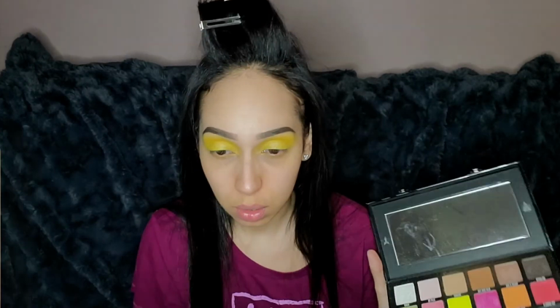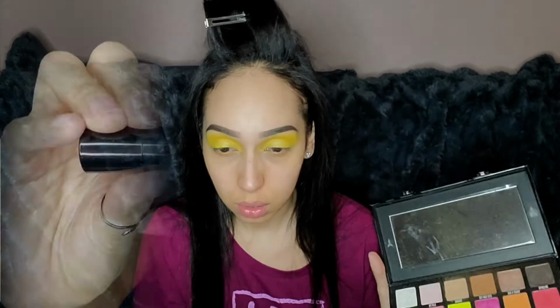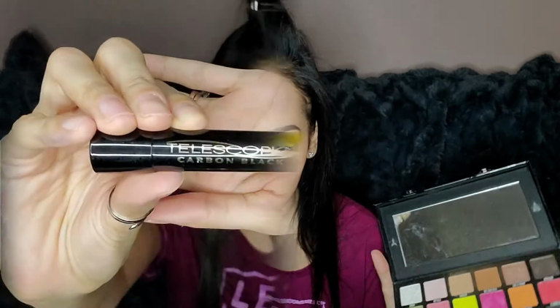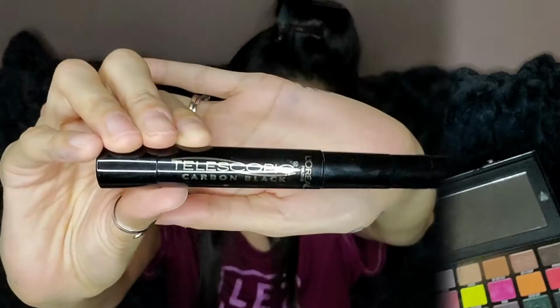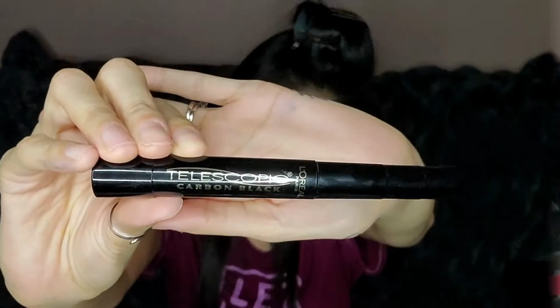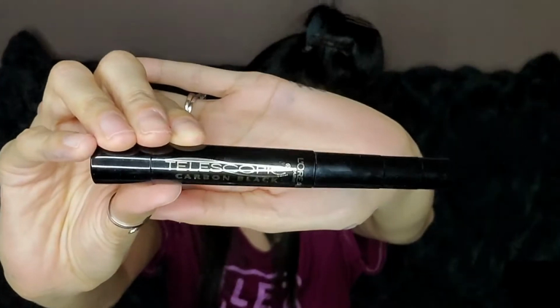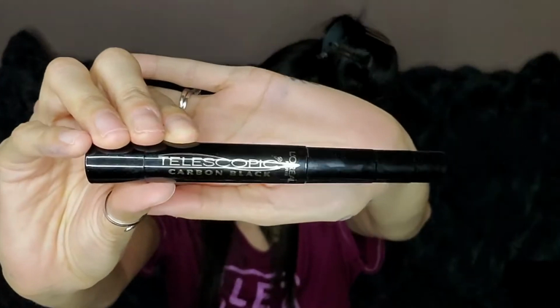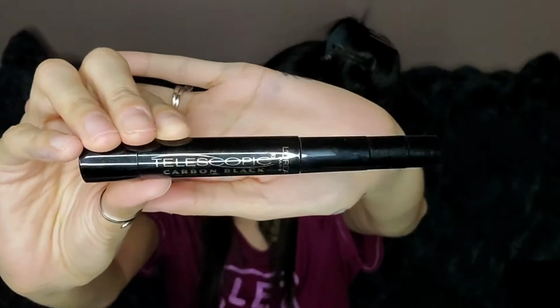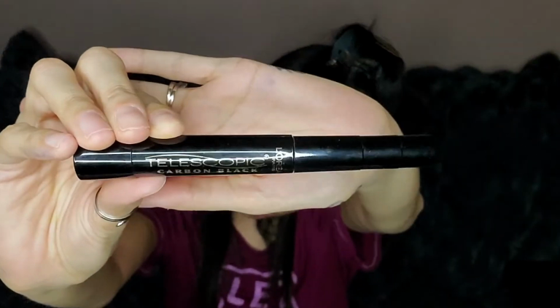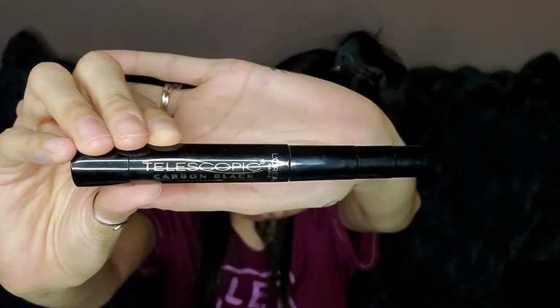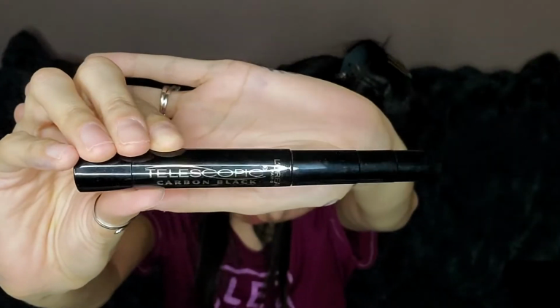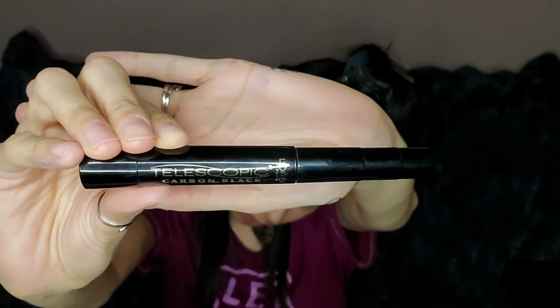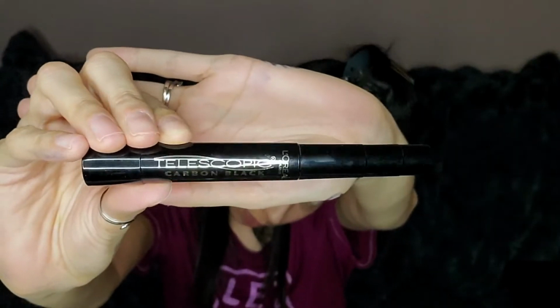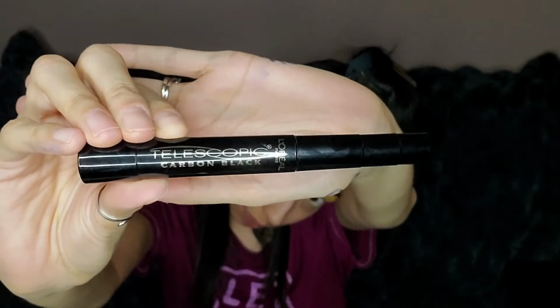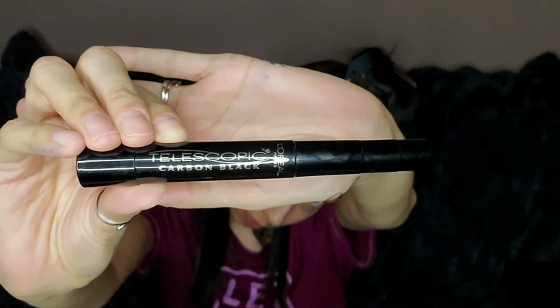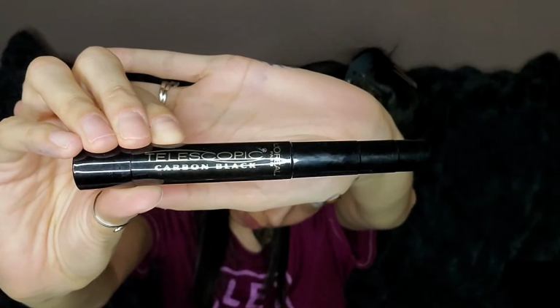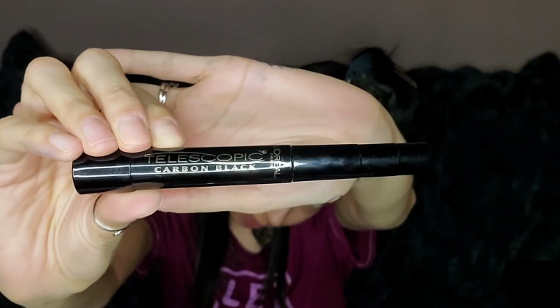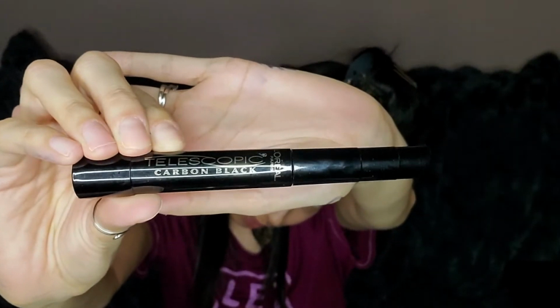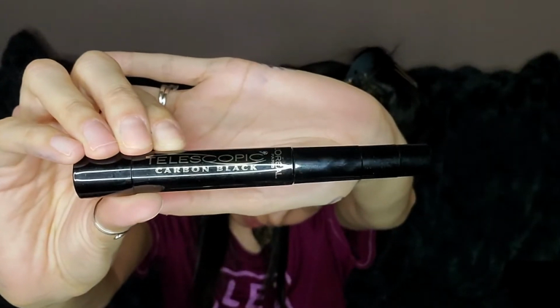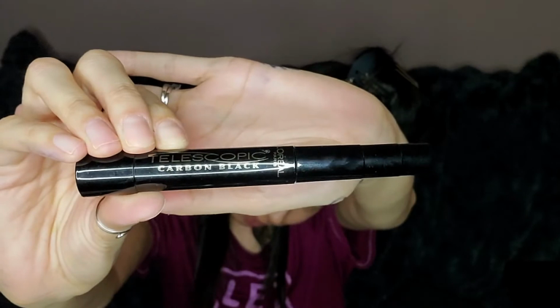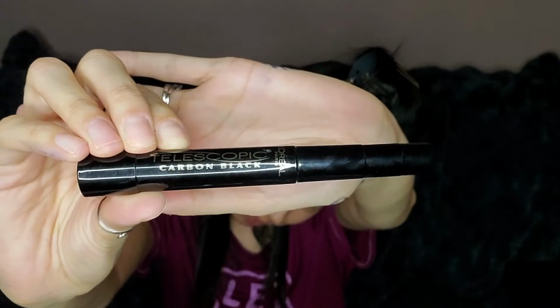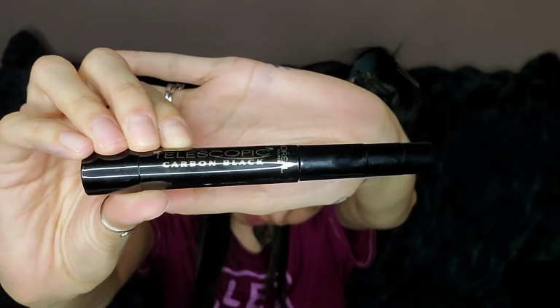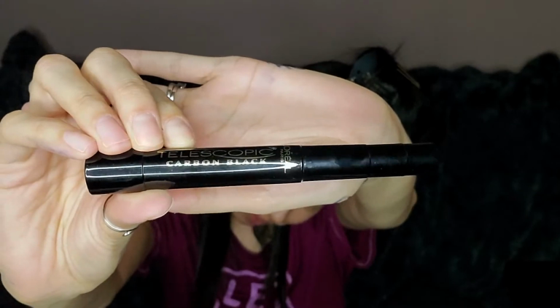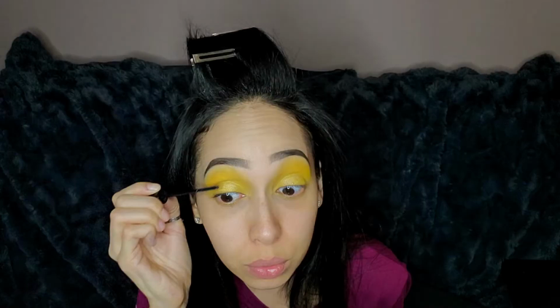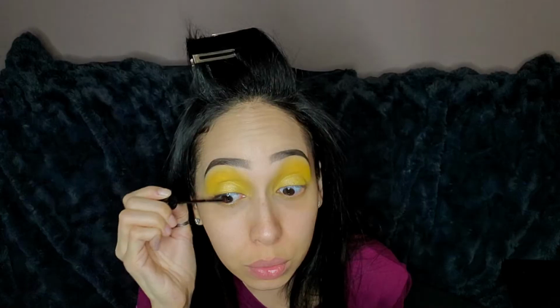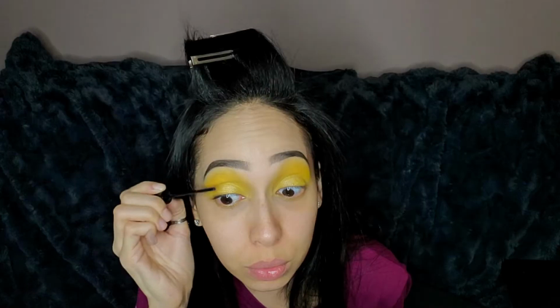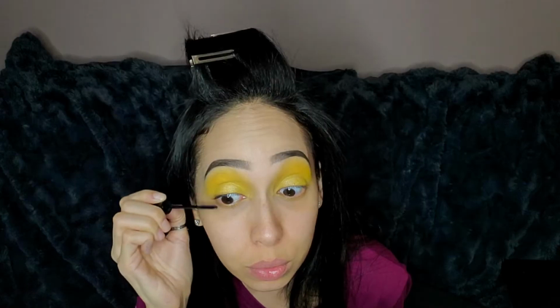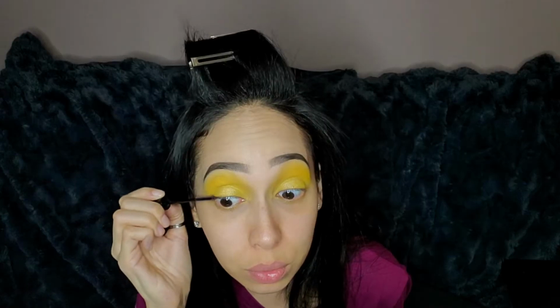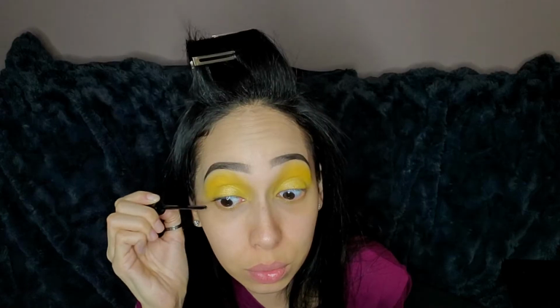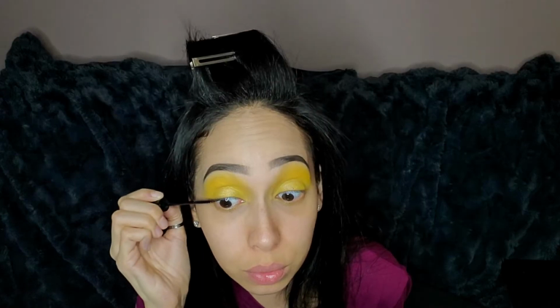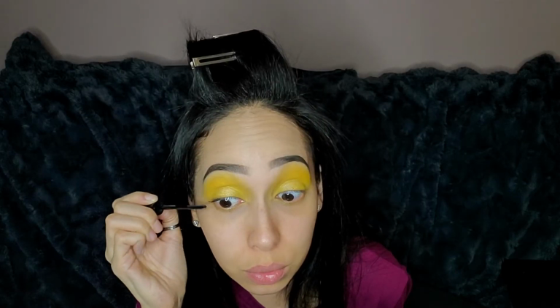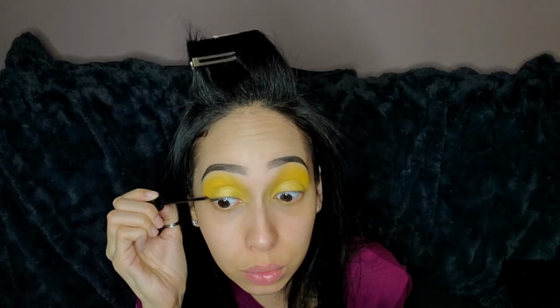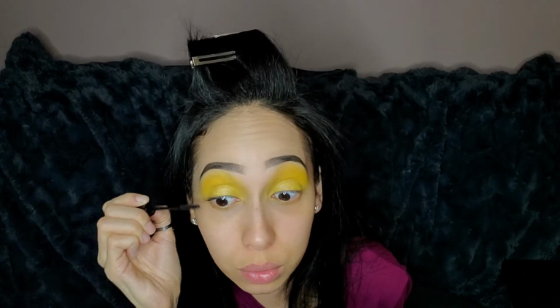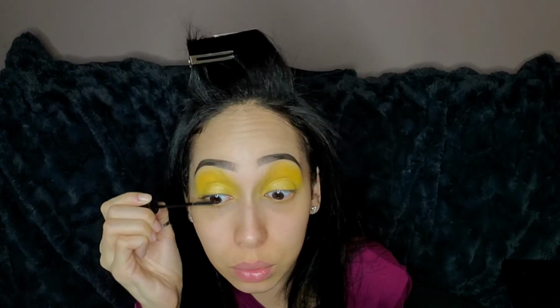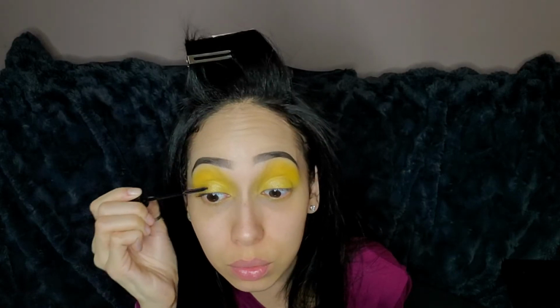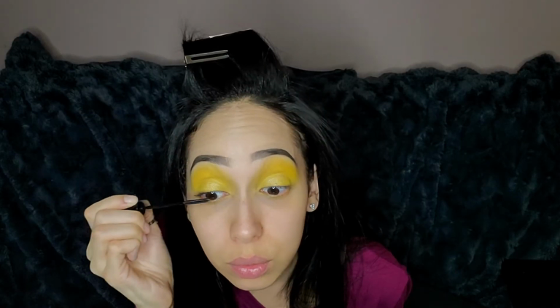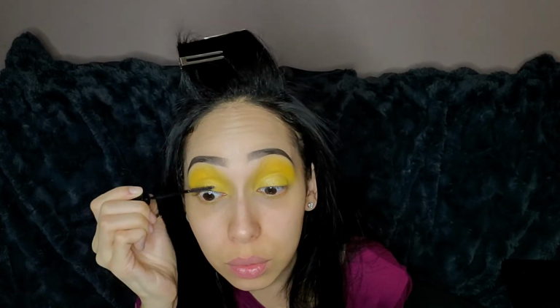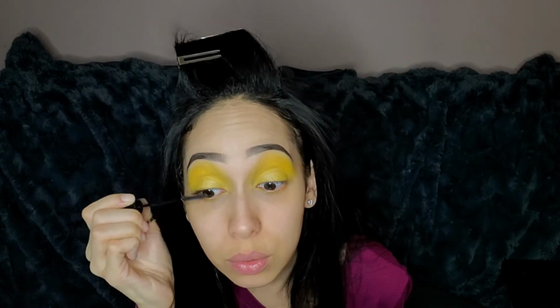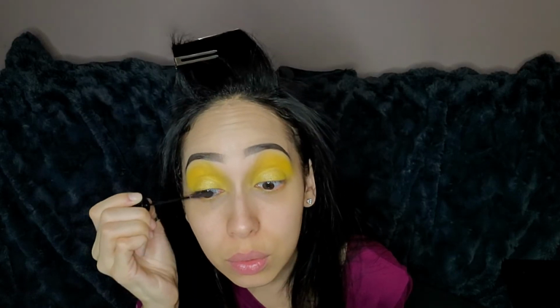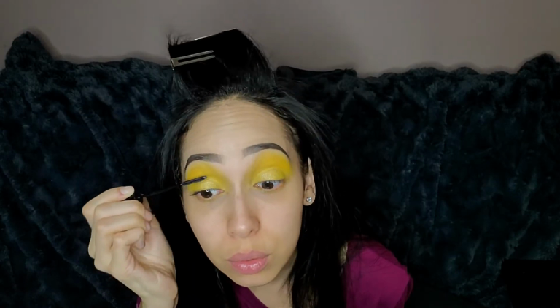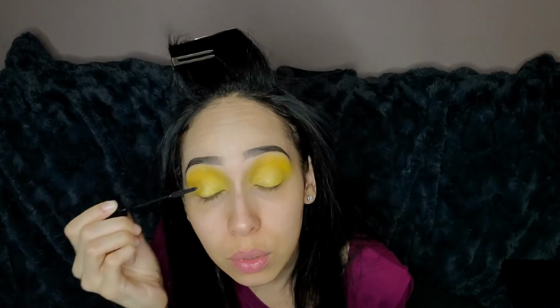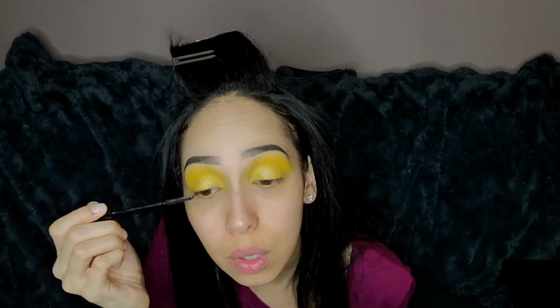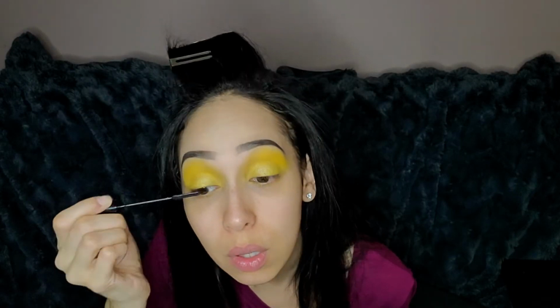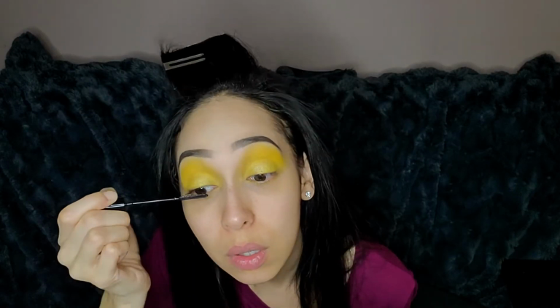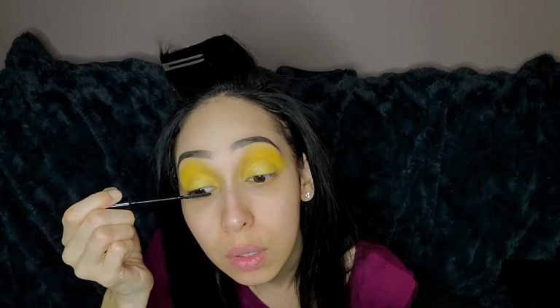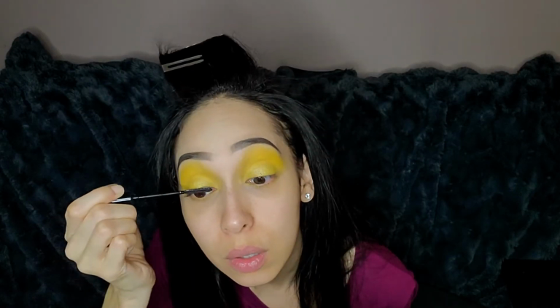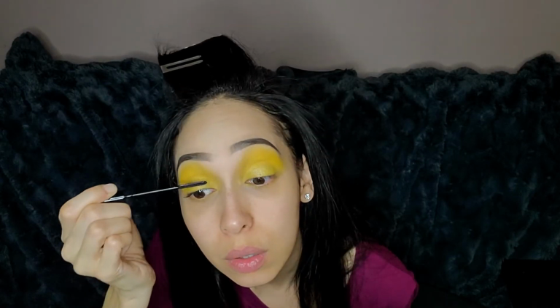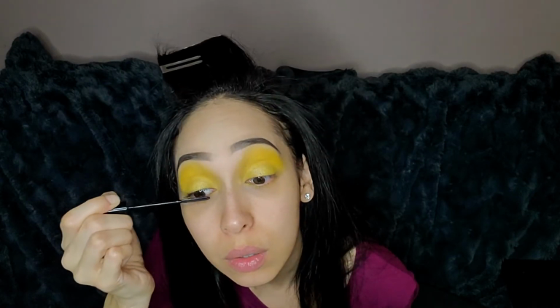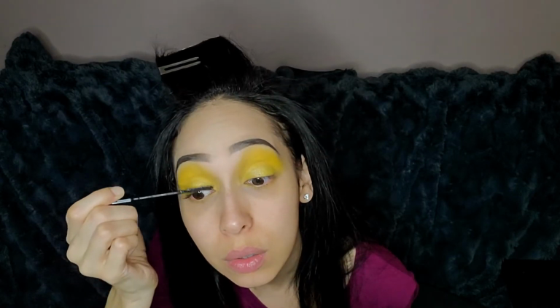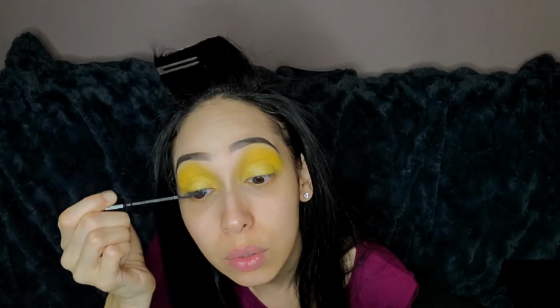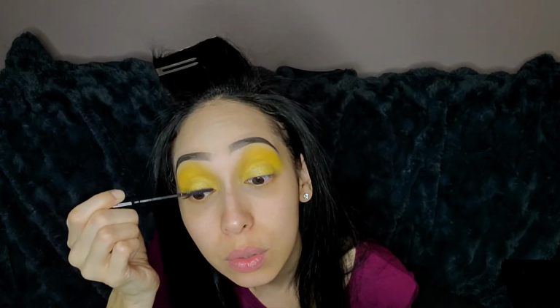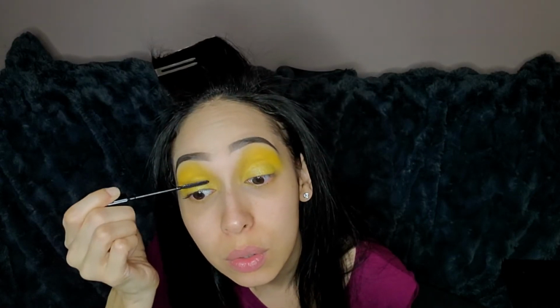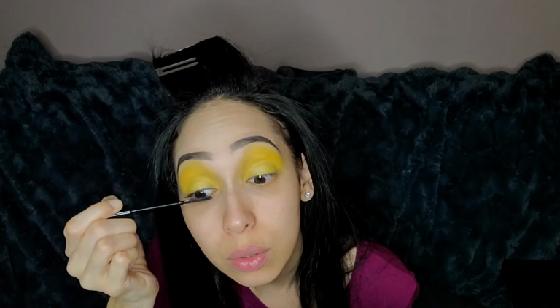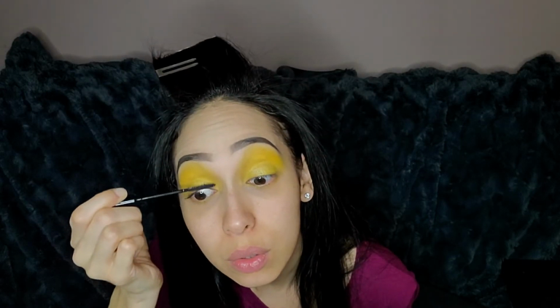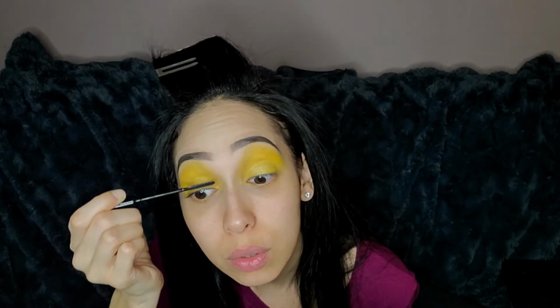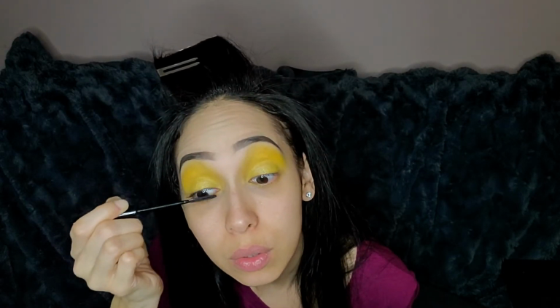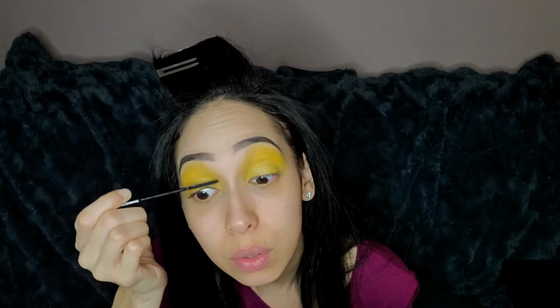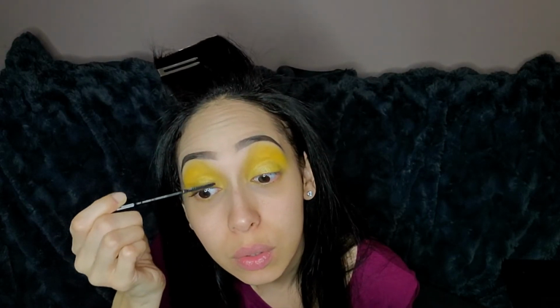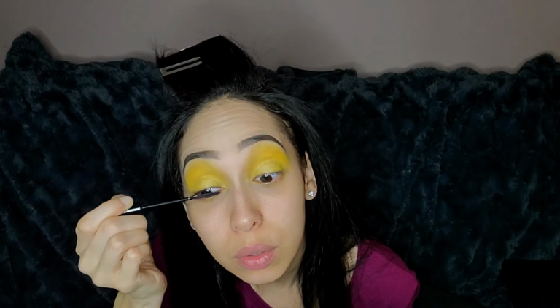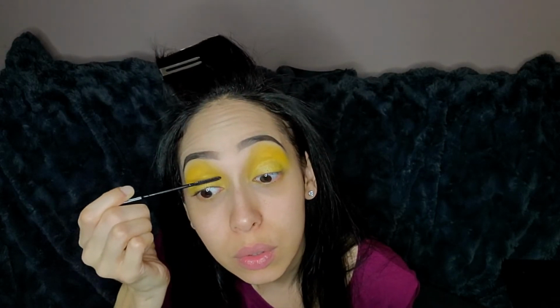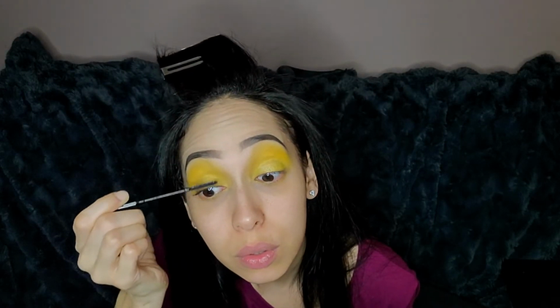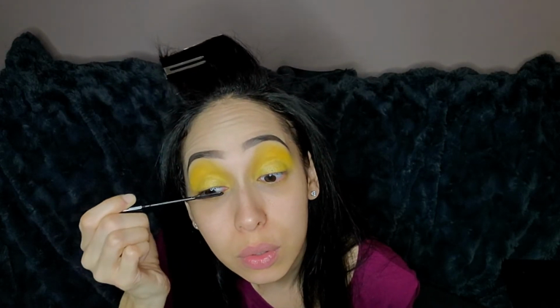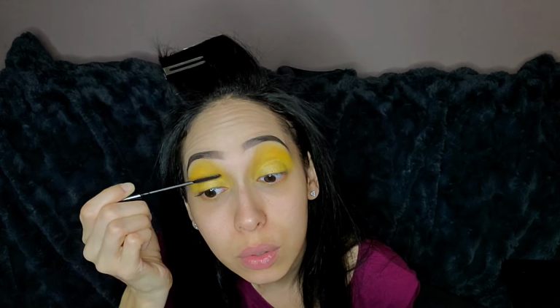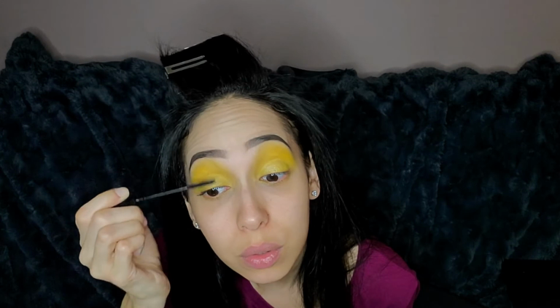Then grabbing the mascara from L'Oreal Telescopic and just applying a quick layer of that before I apply the falsies.